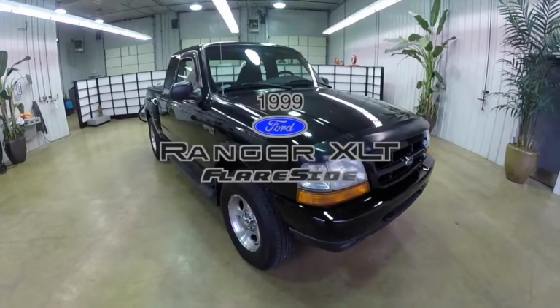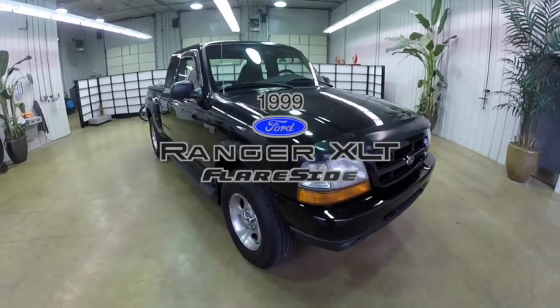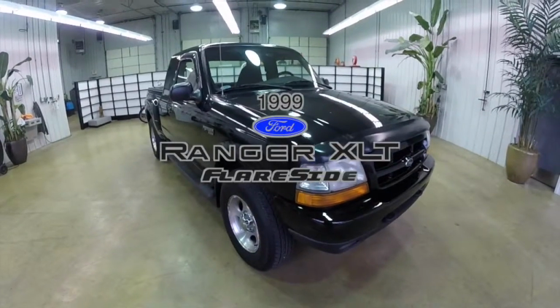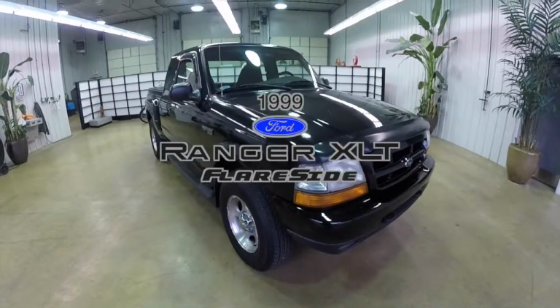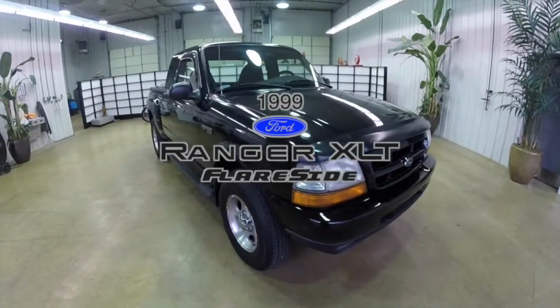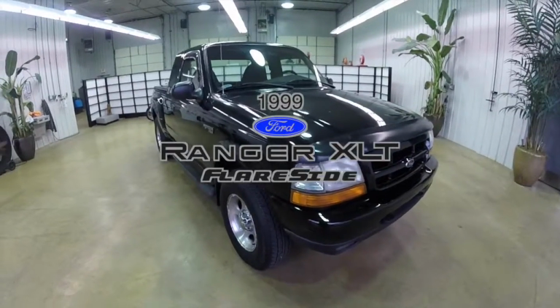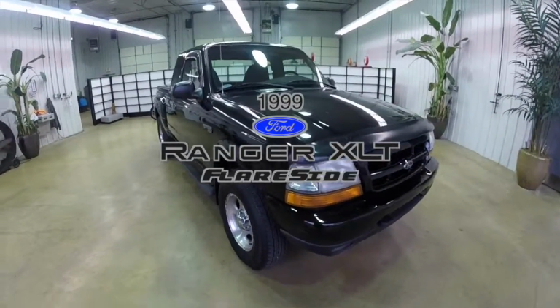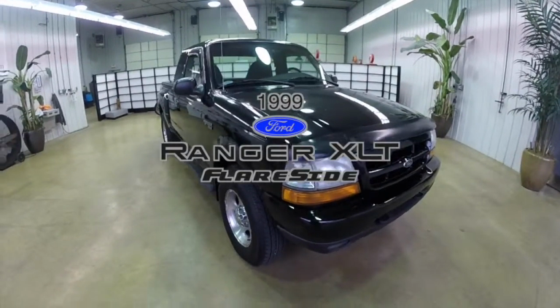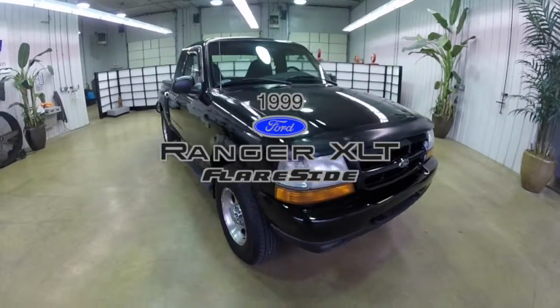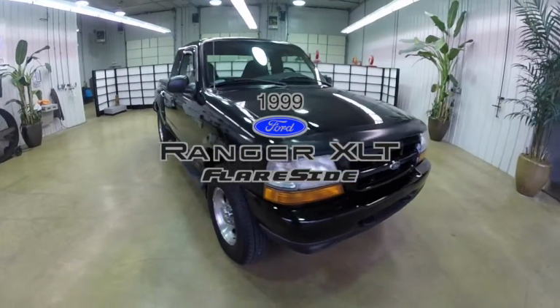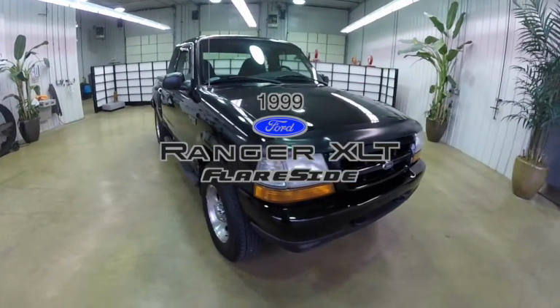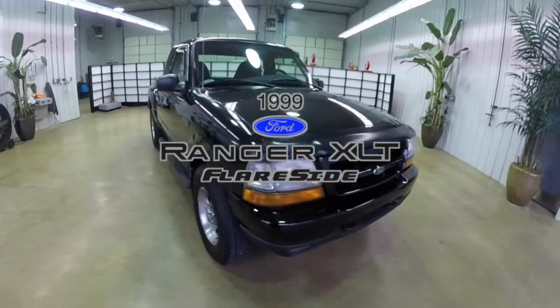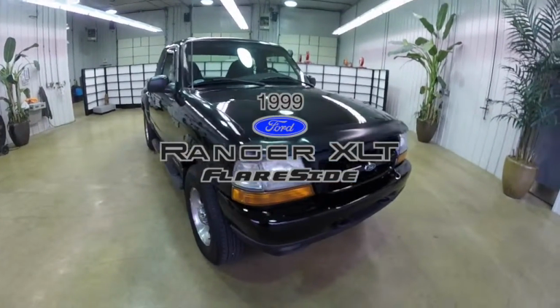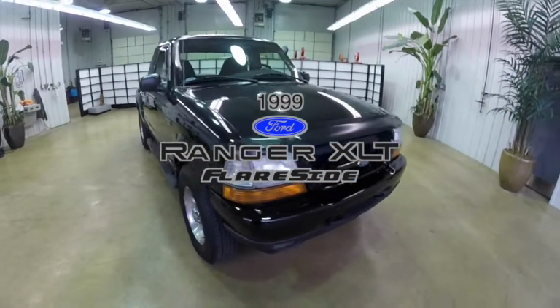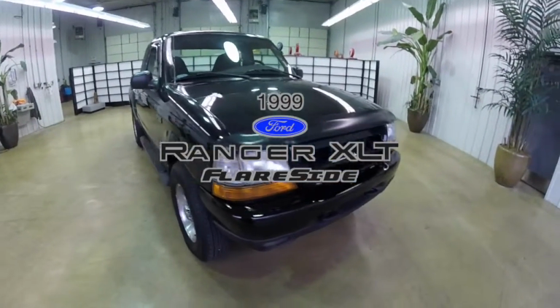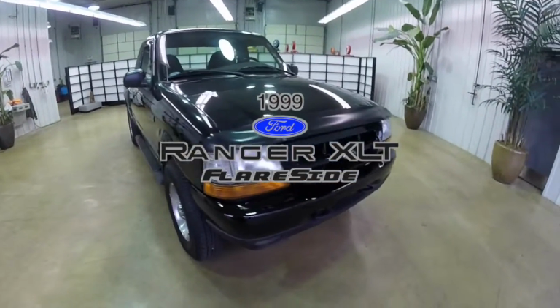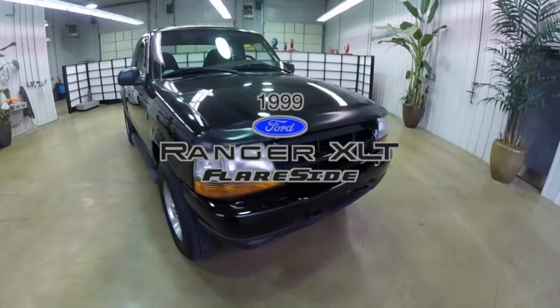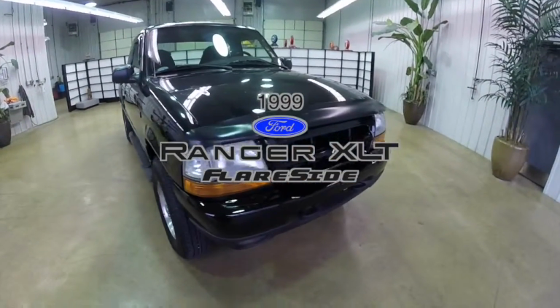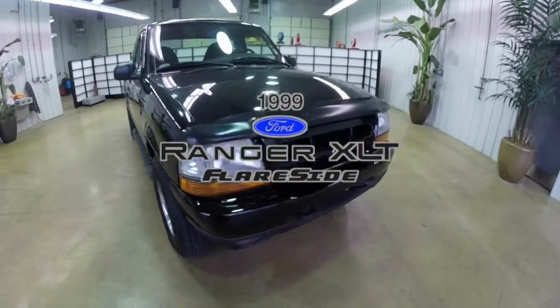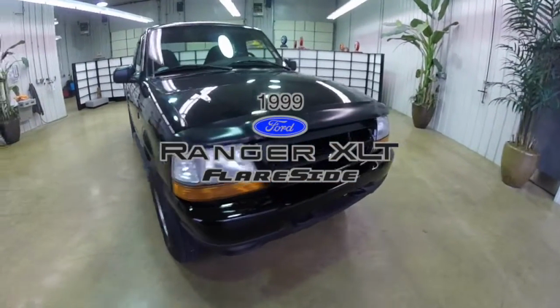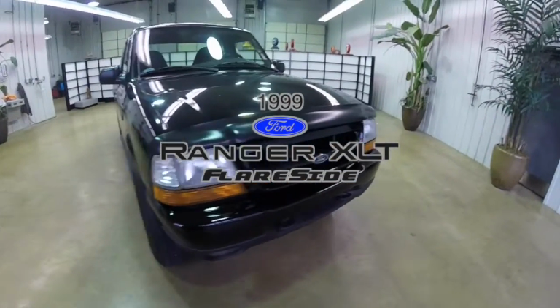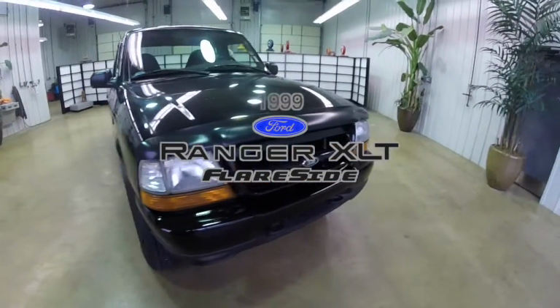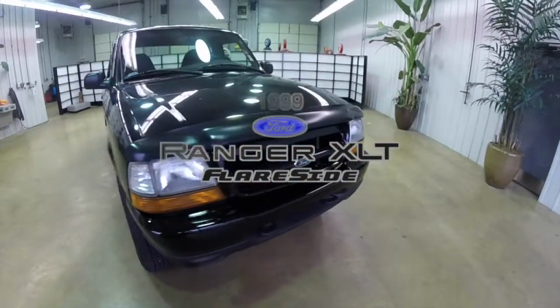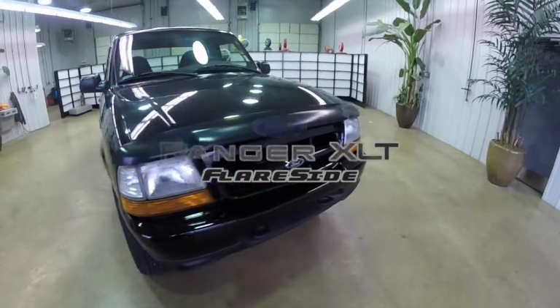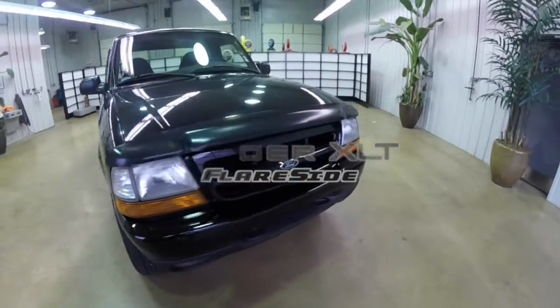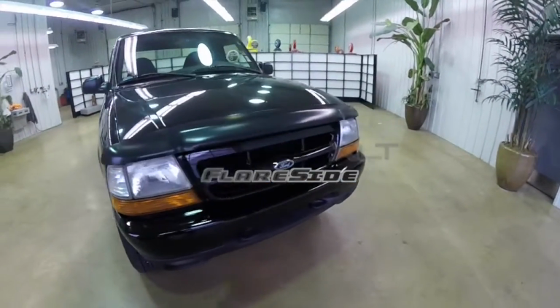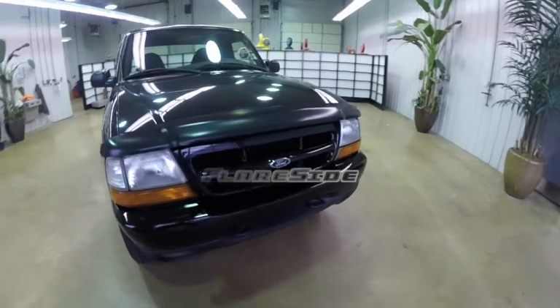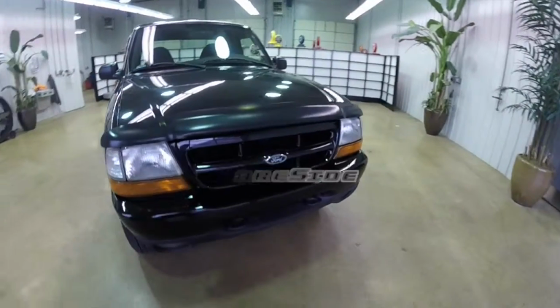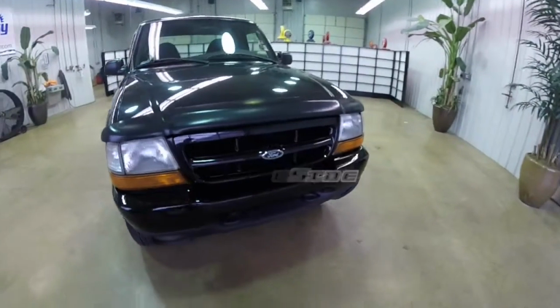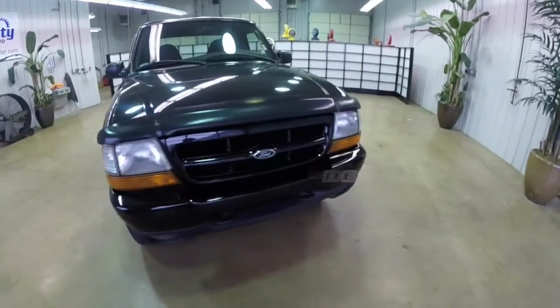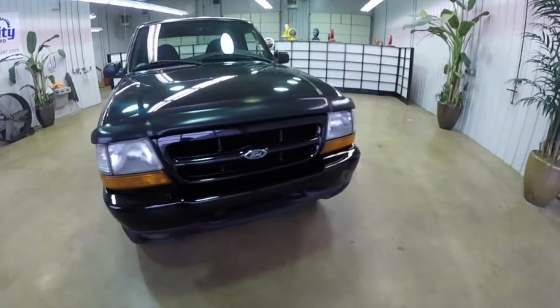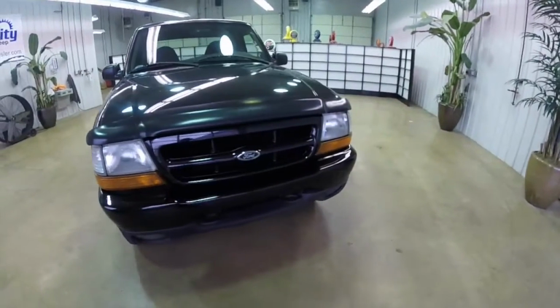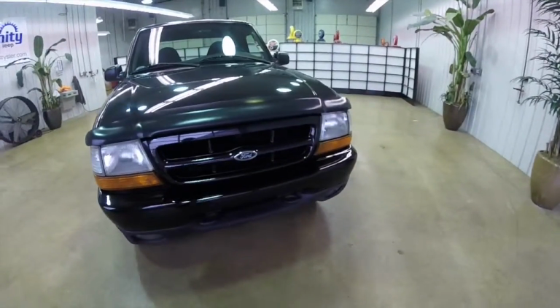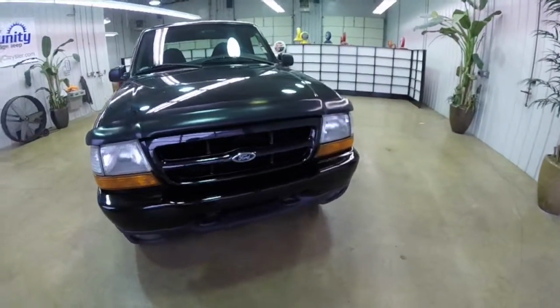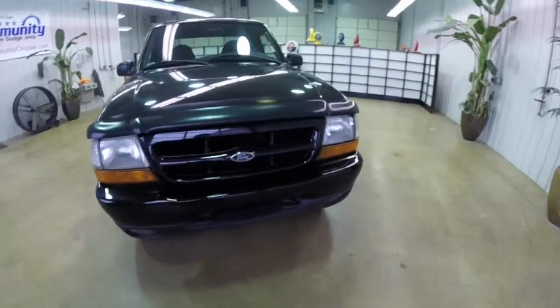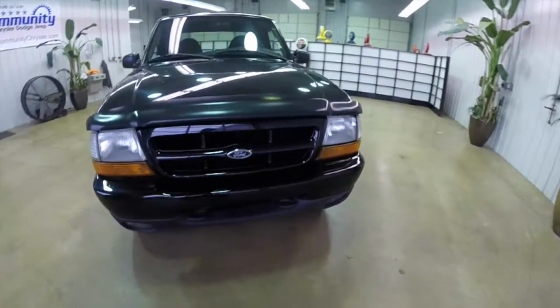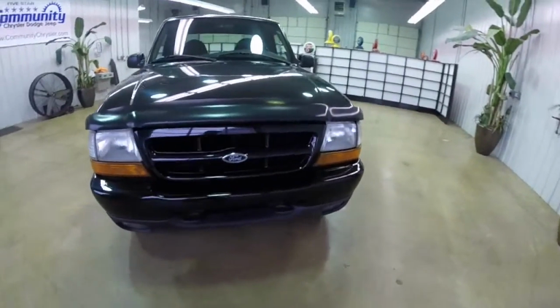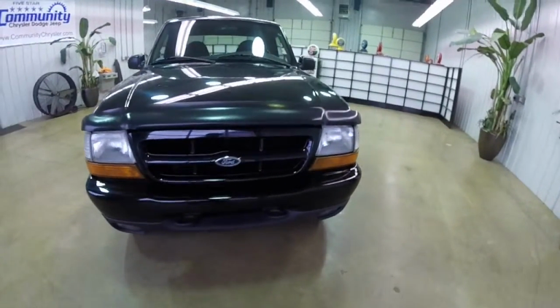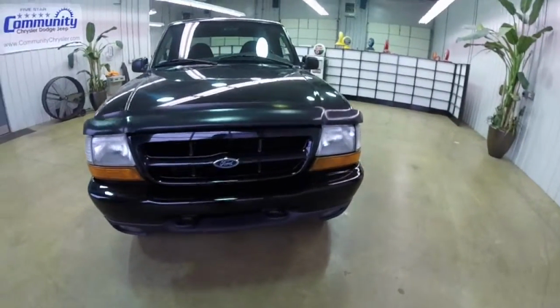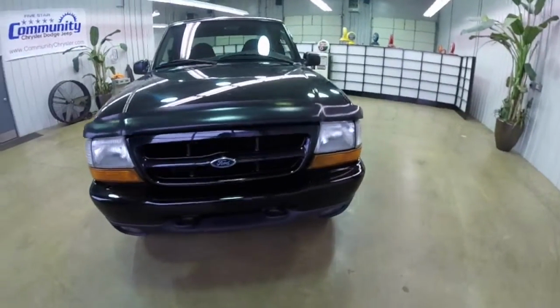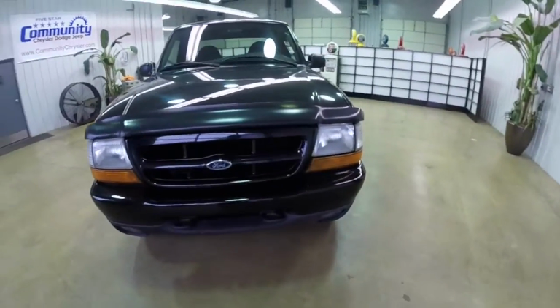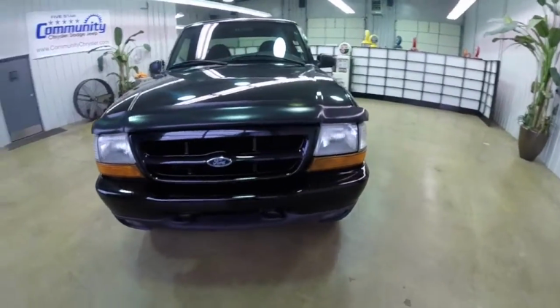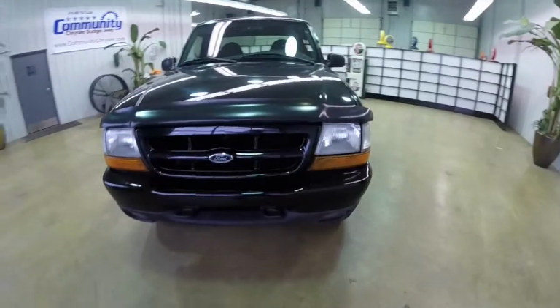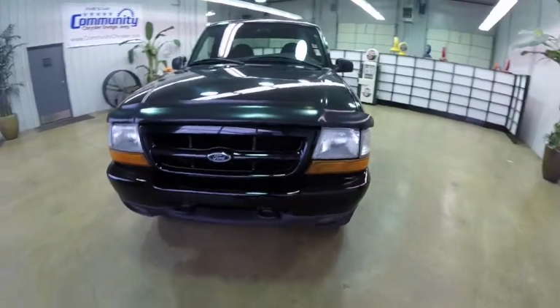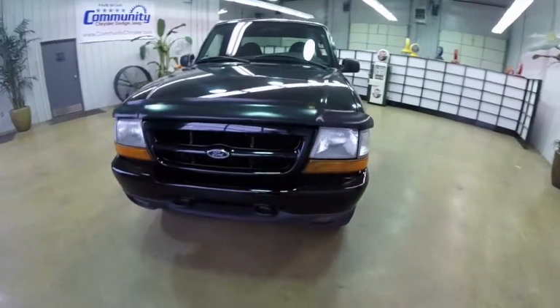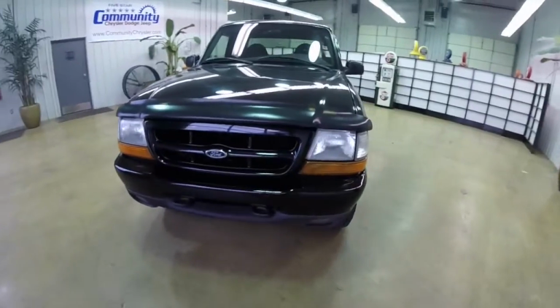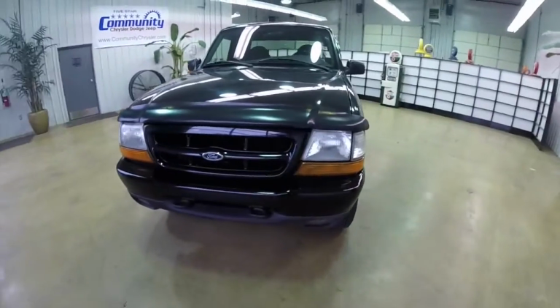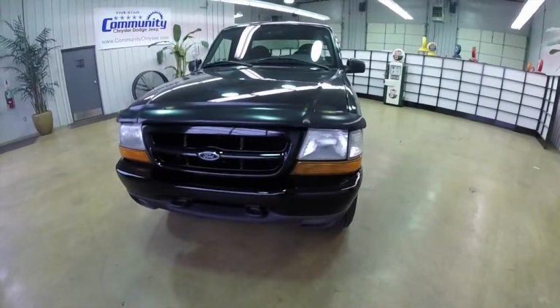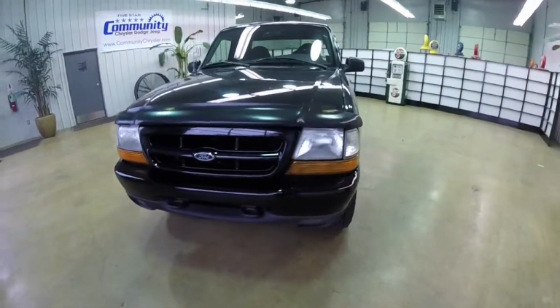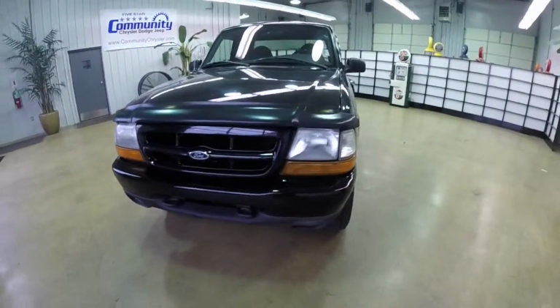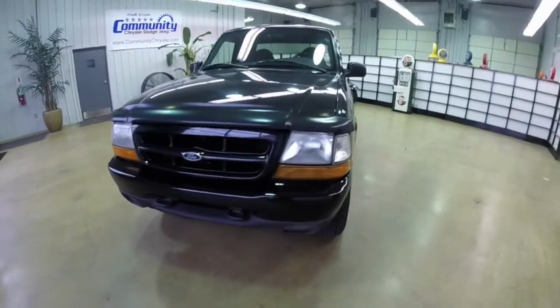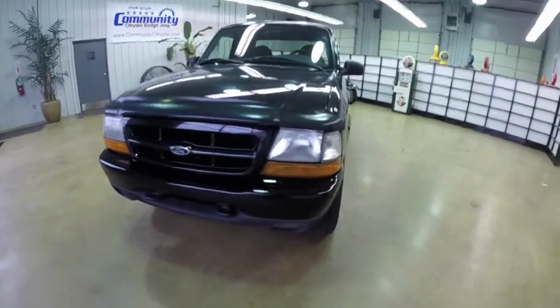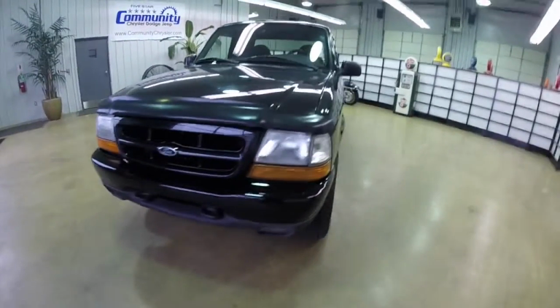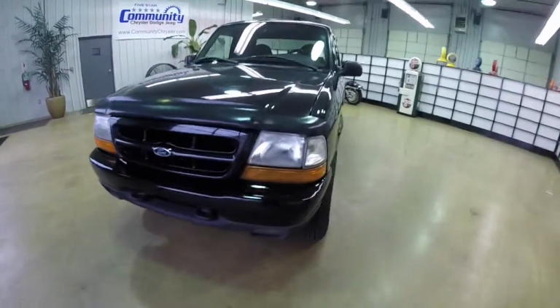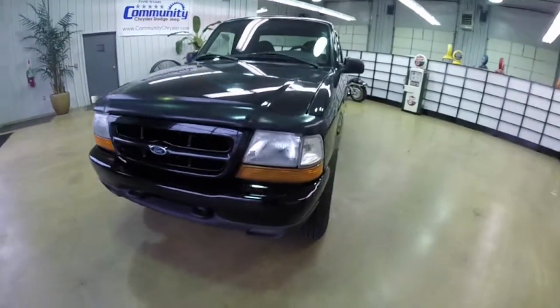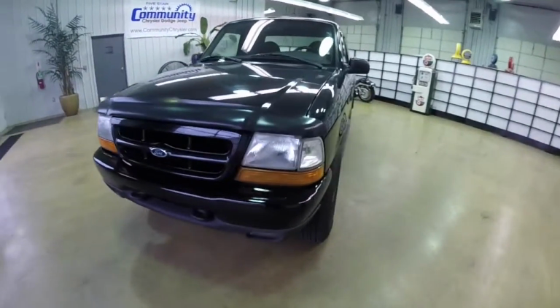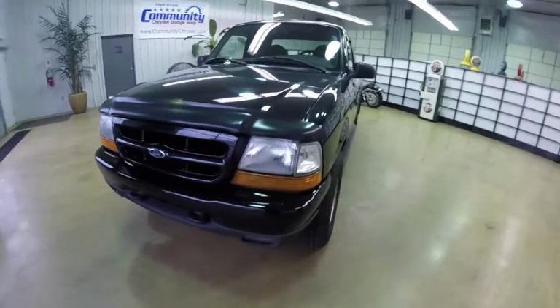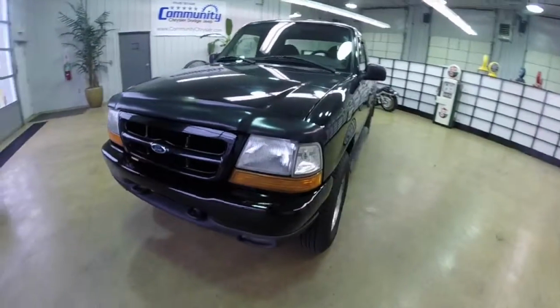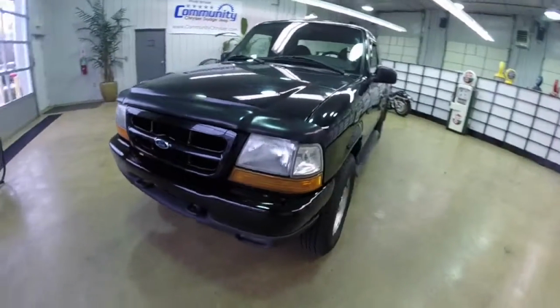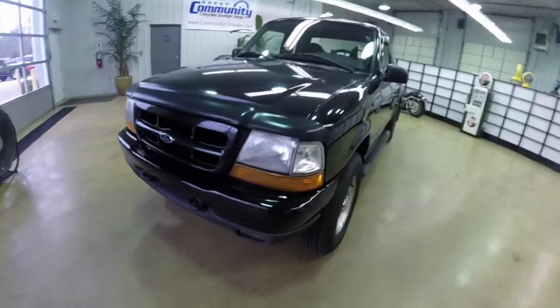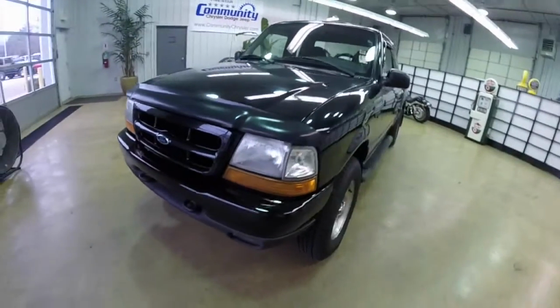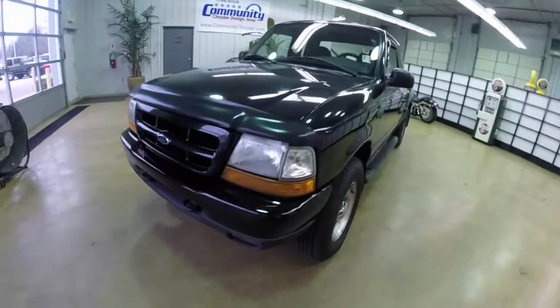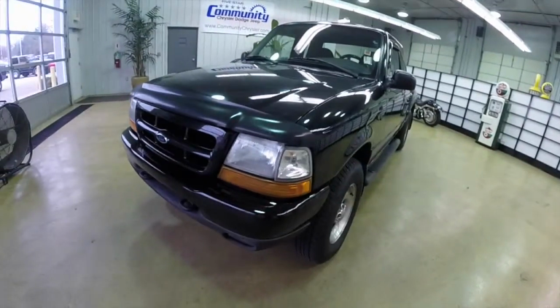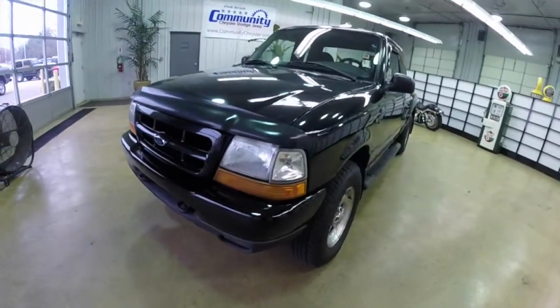Hello everyone. Today we're going to take a quick walk around look at this 1999 Ford Ranger XLT Sport.